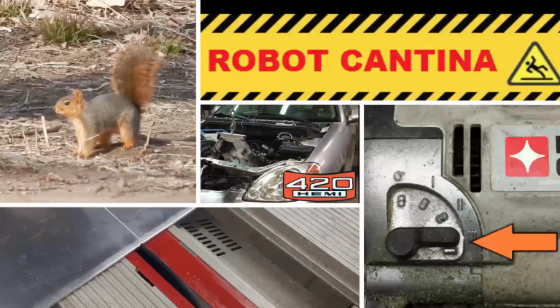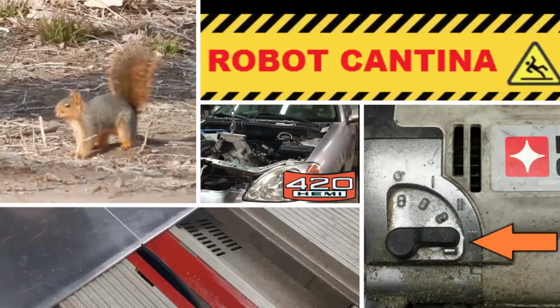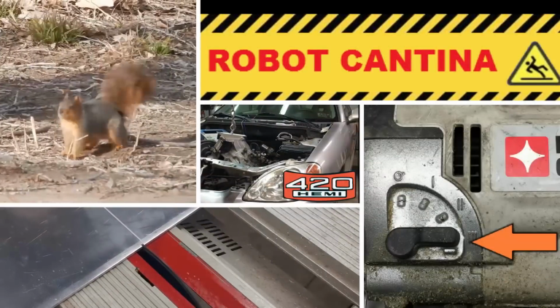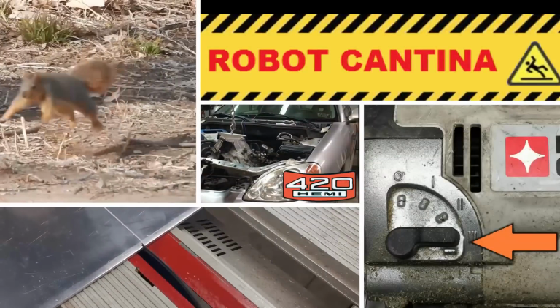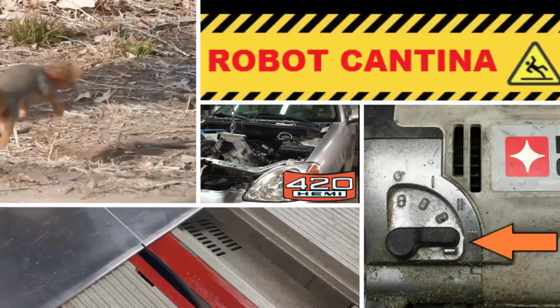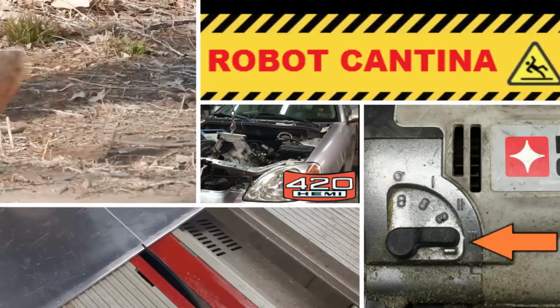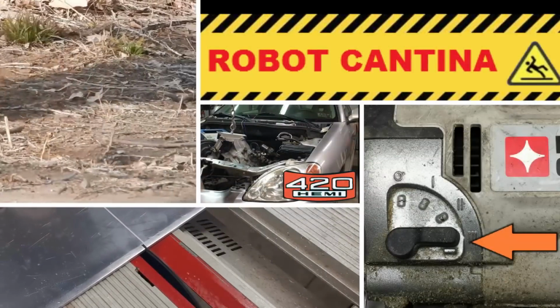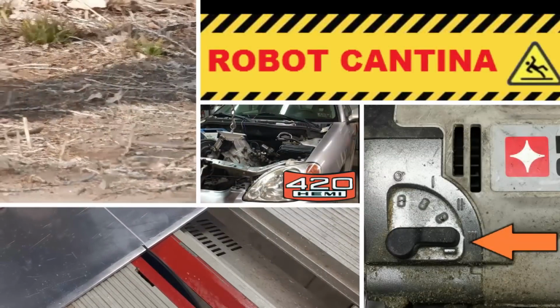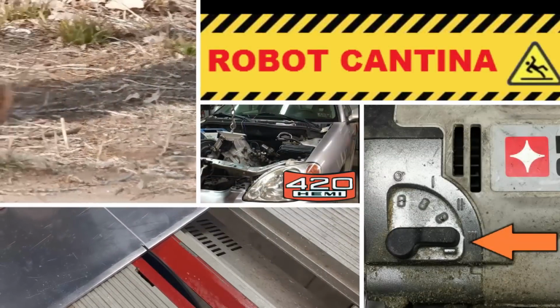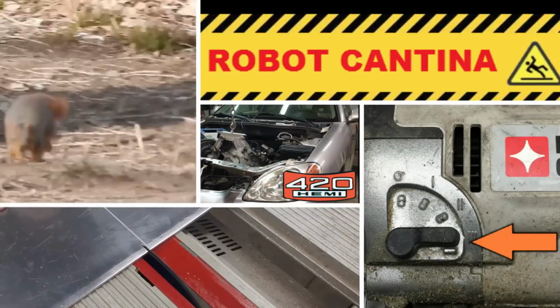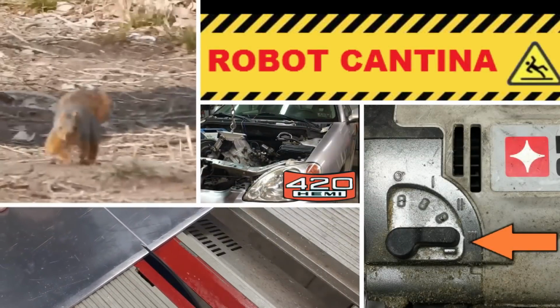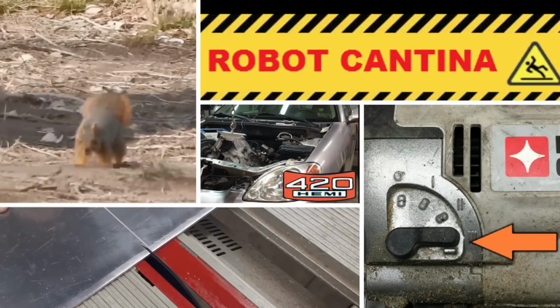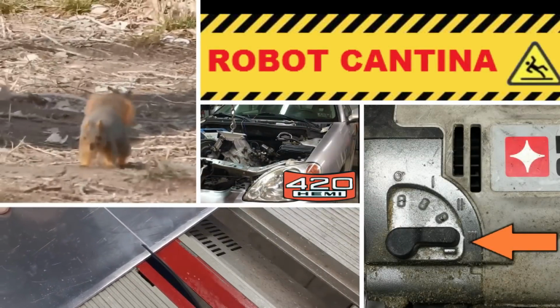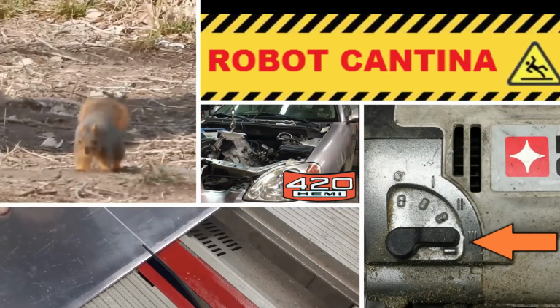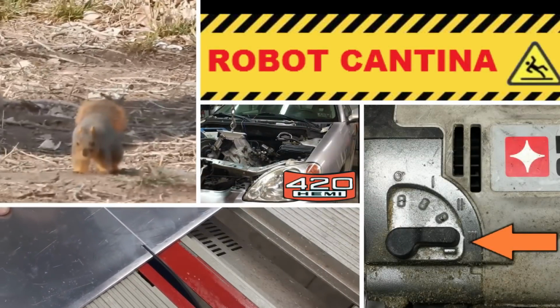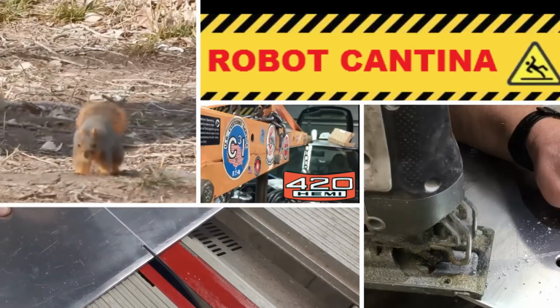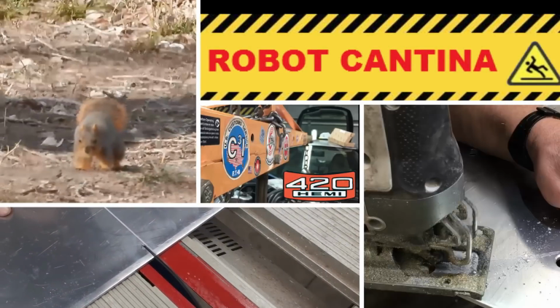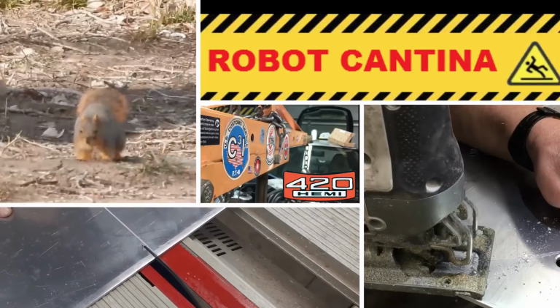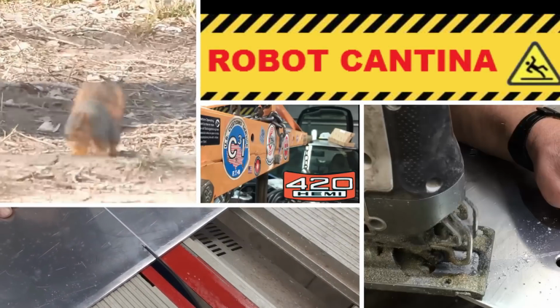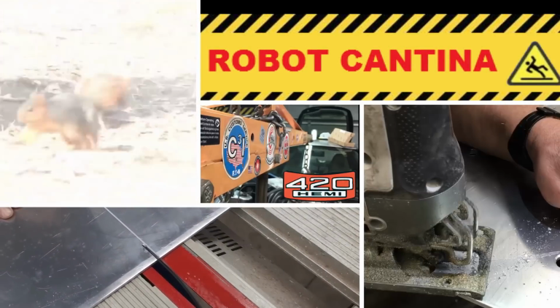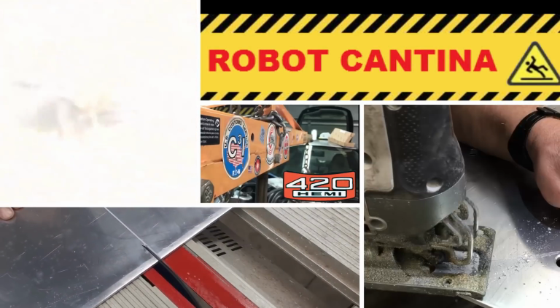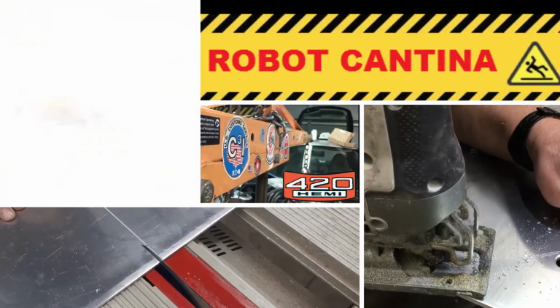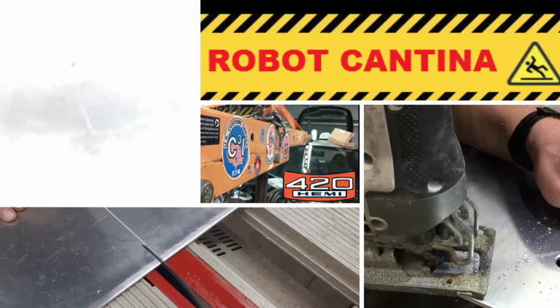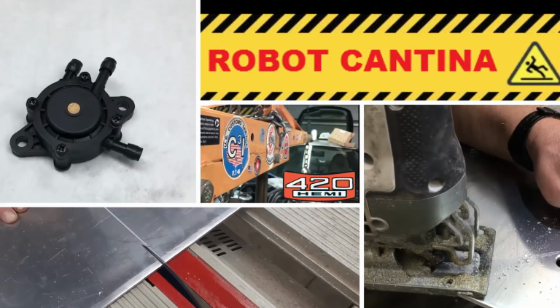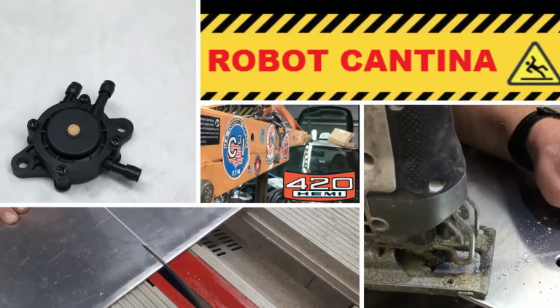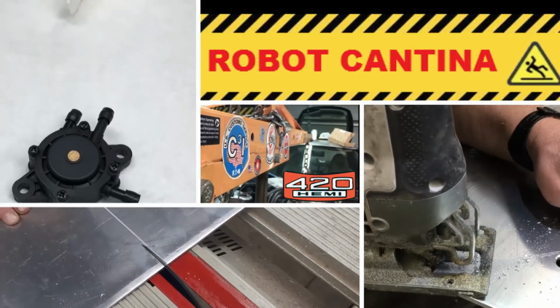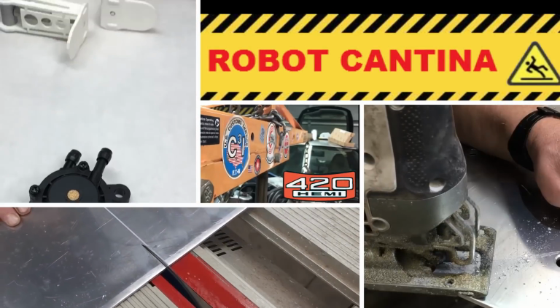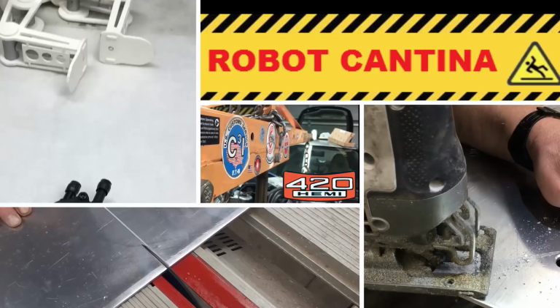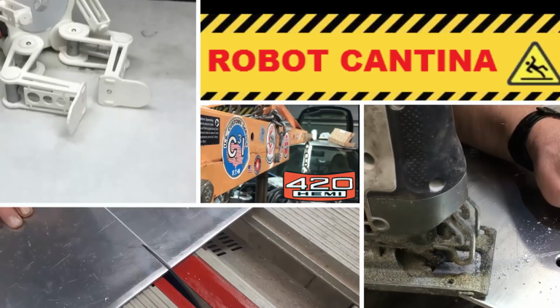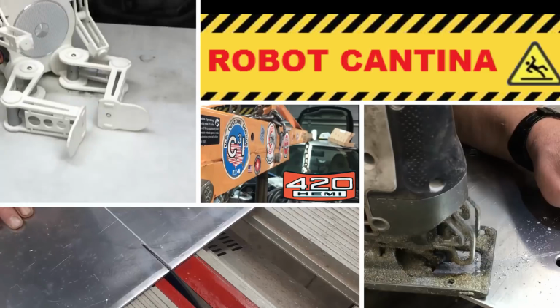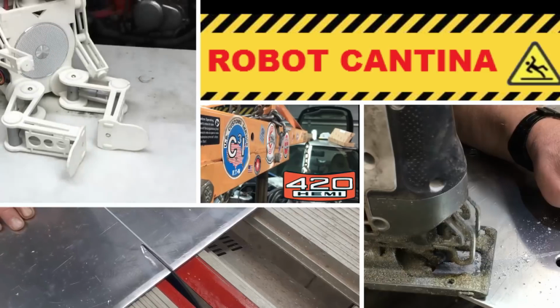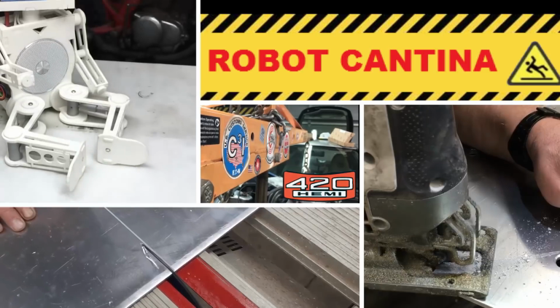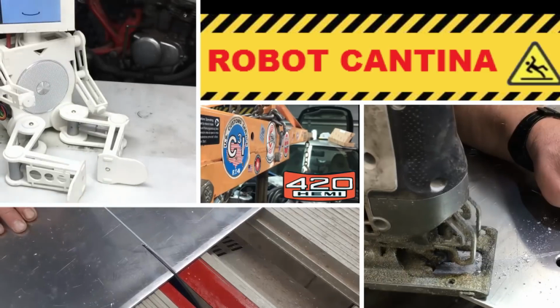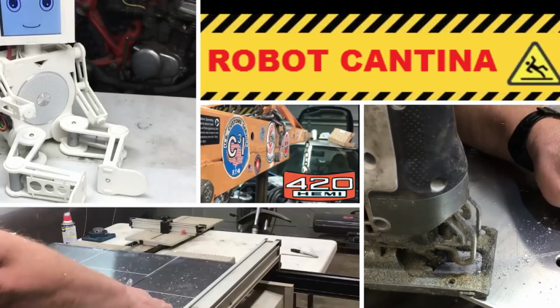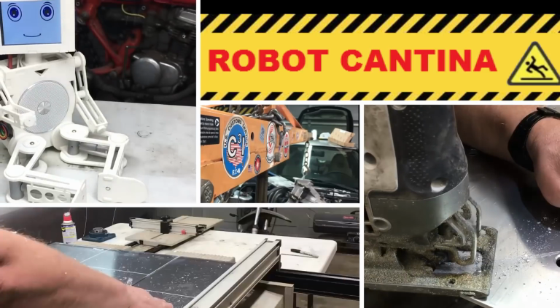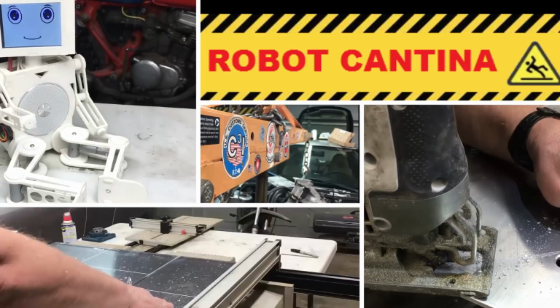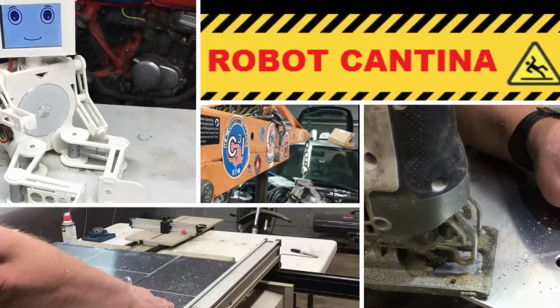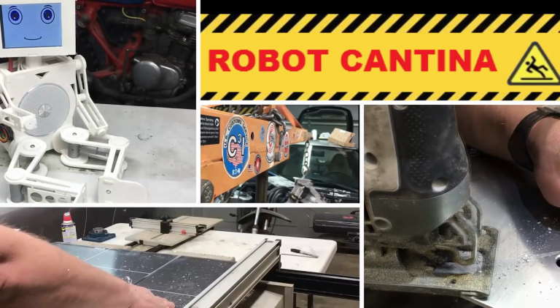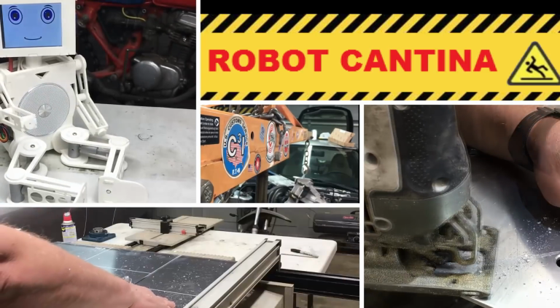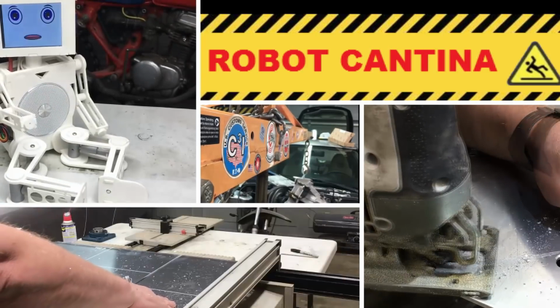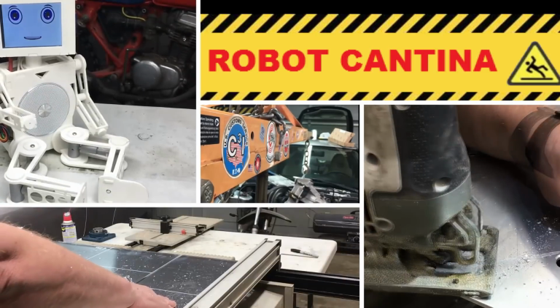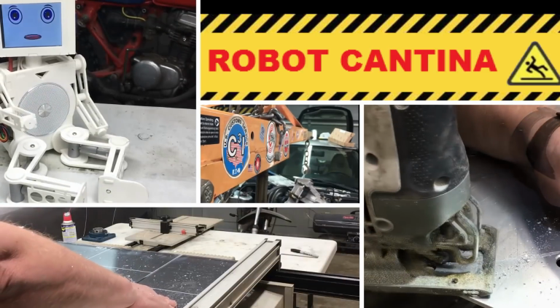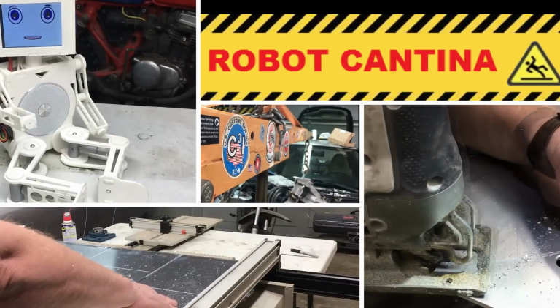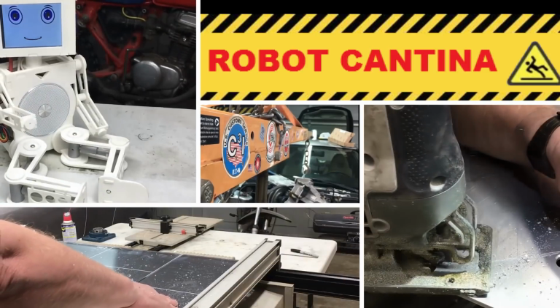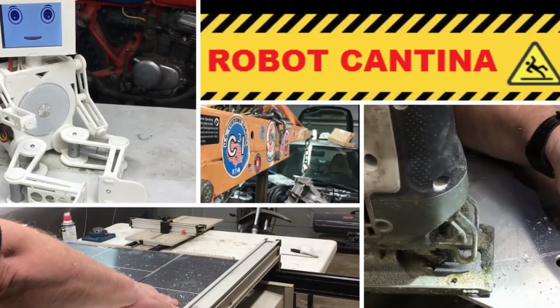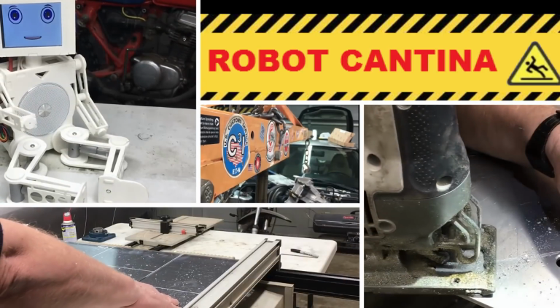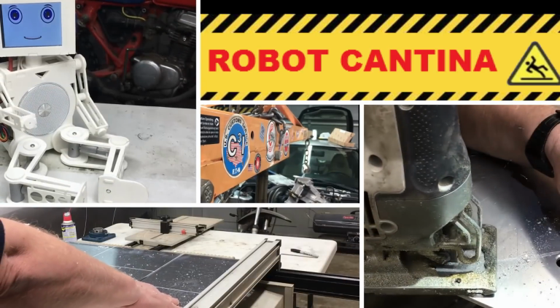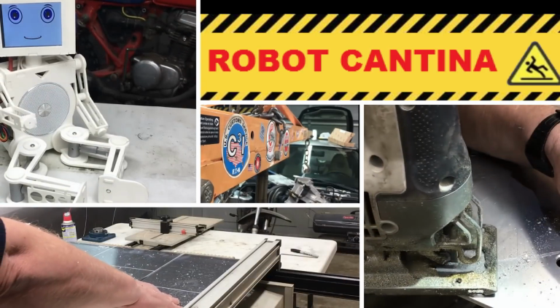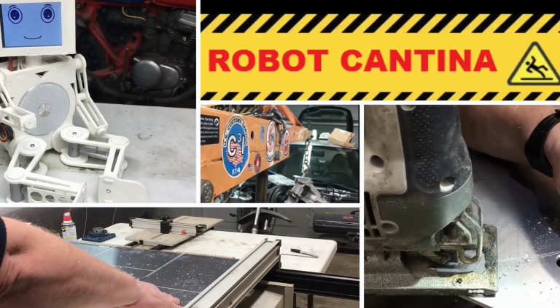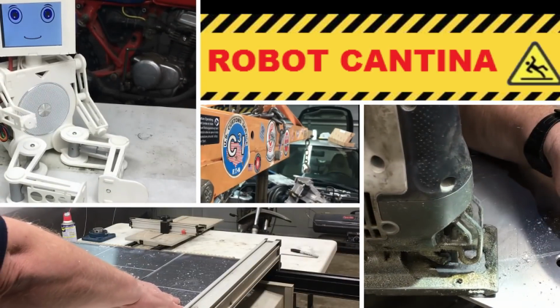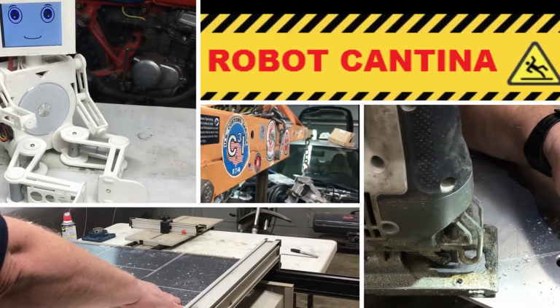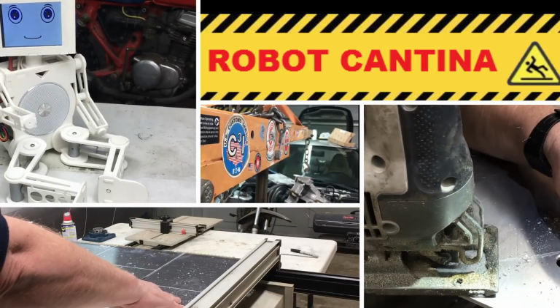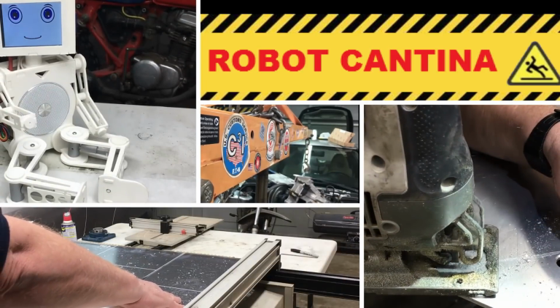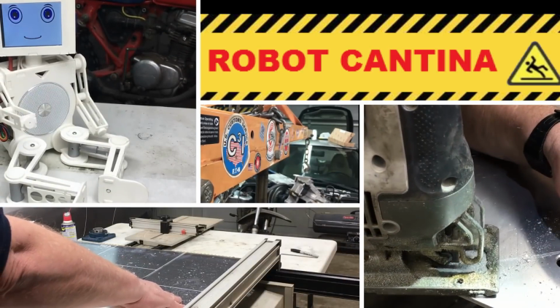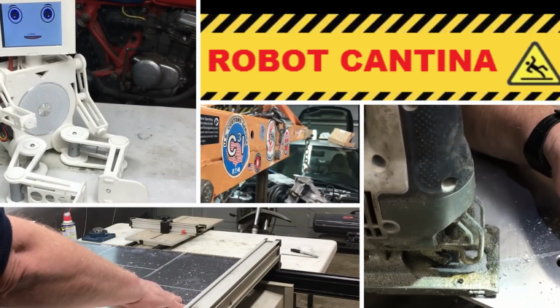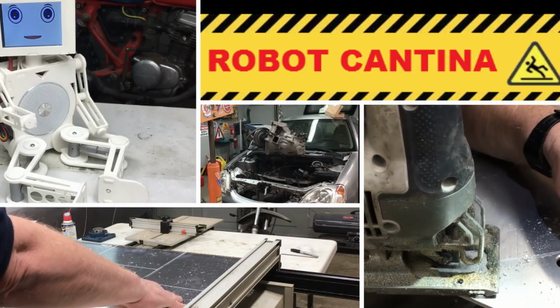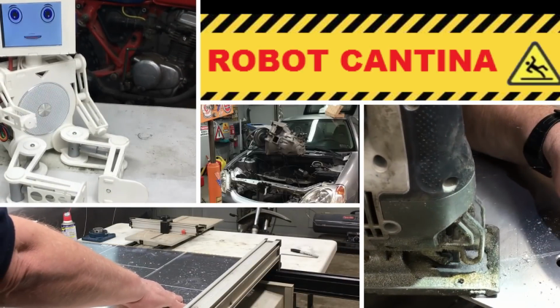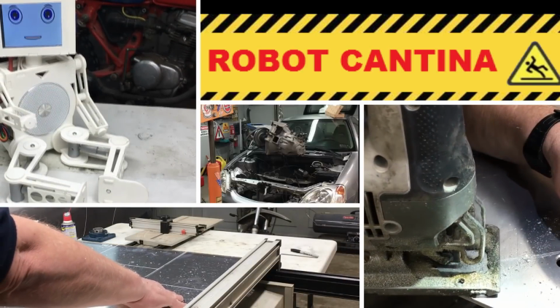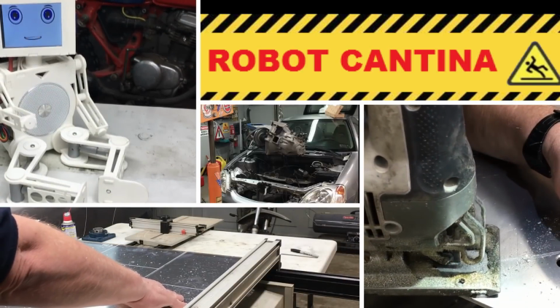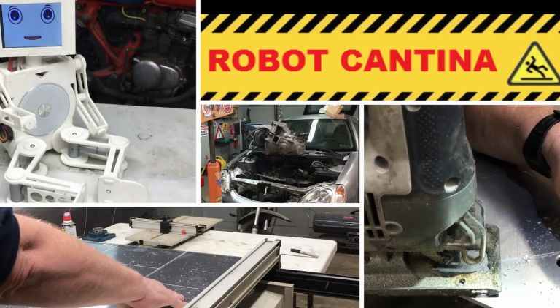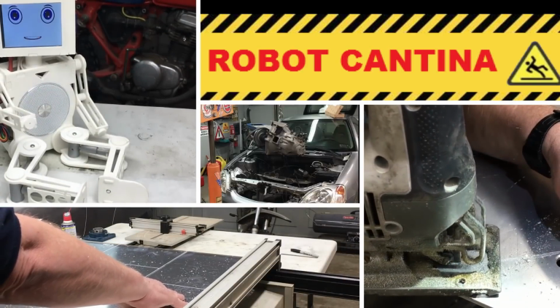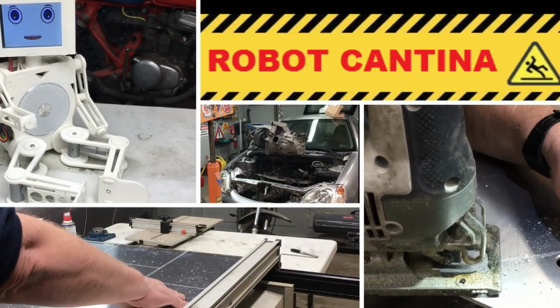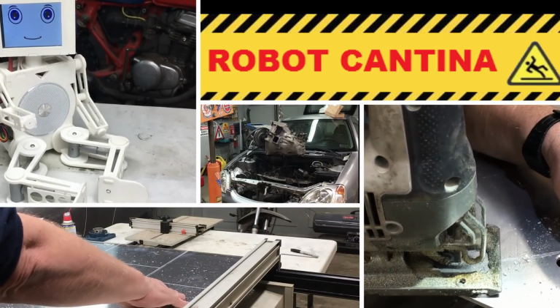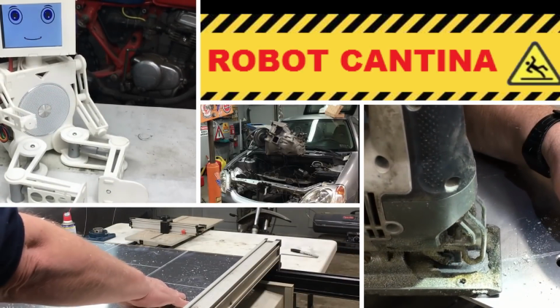Hey, welcome back to Robot Cantina! Today we're going to continue fabricating parts to put a 420cc big block engine in our street-legal go-kart.